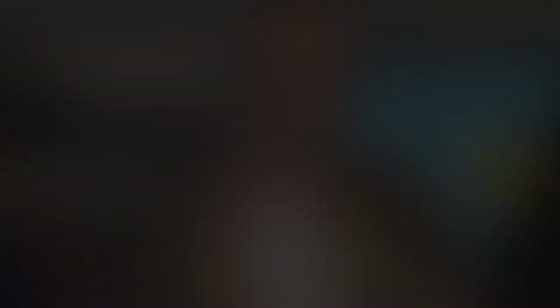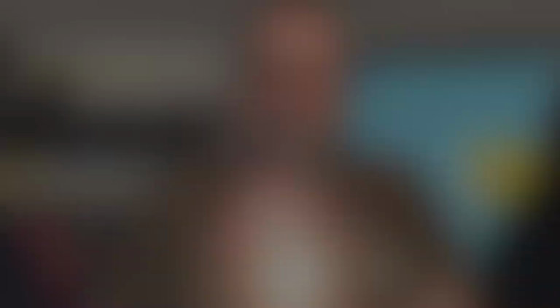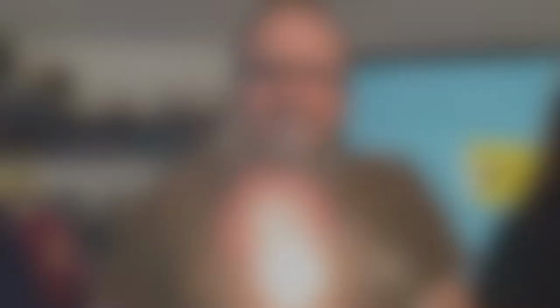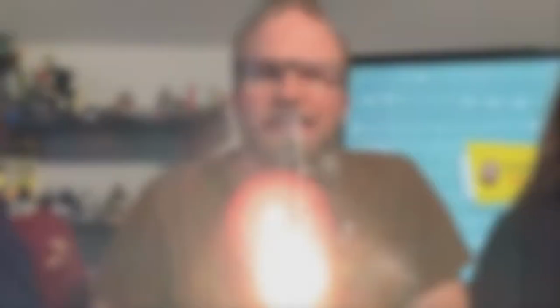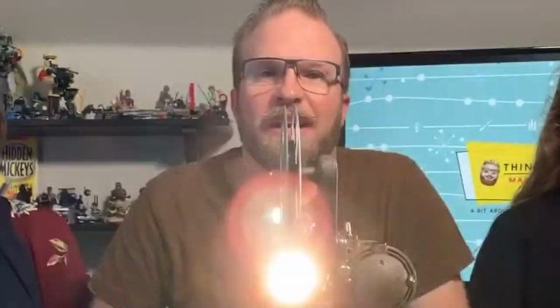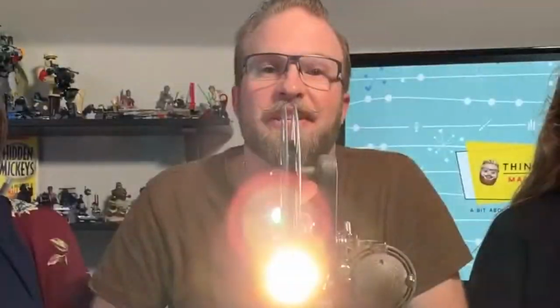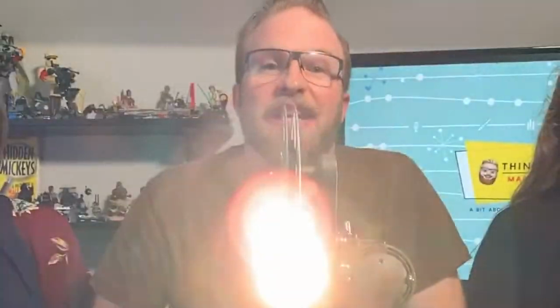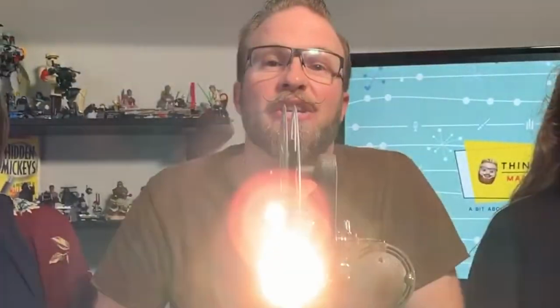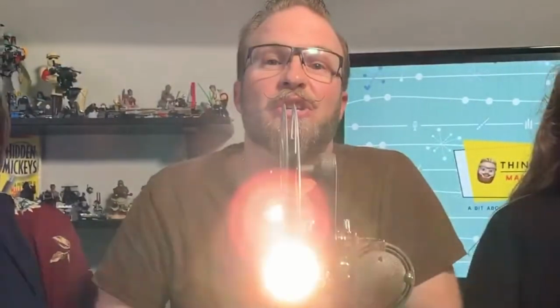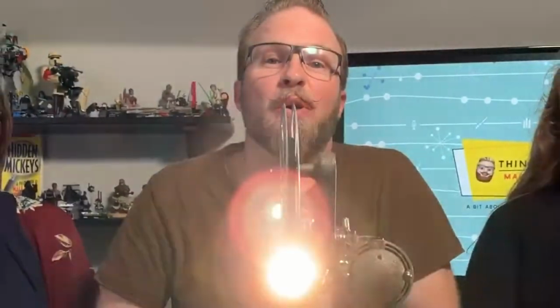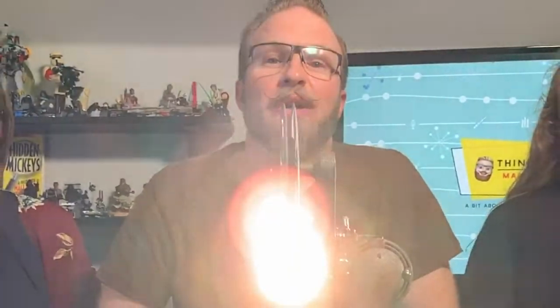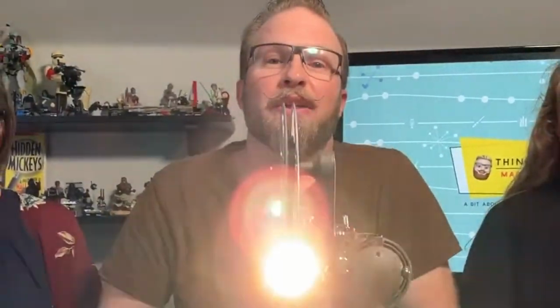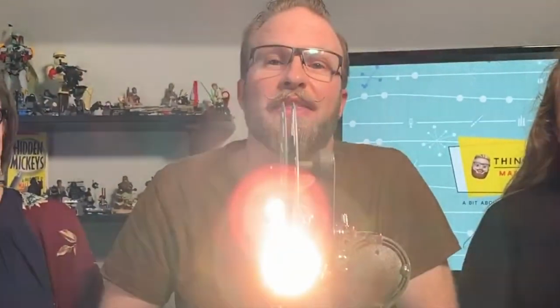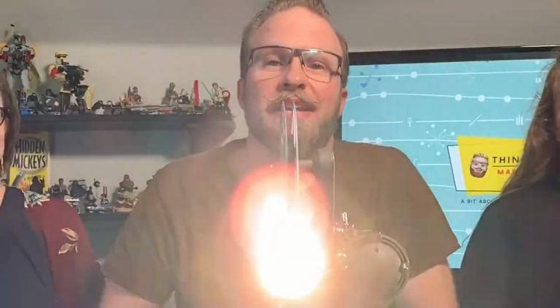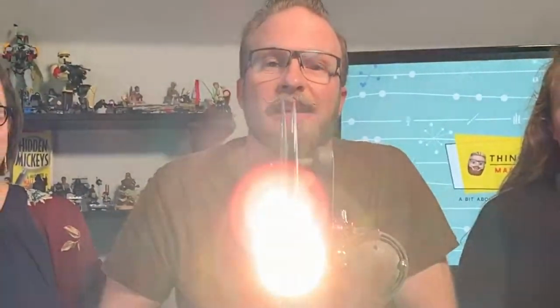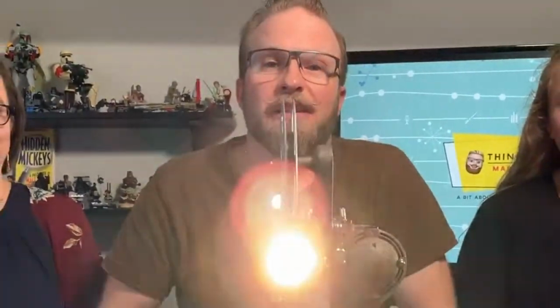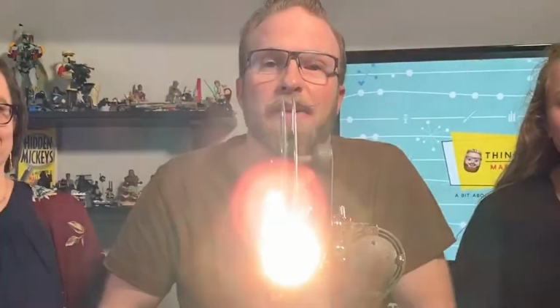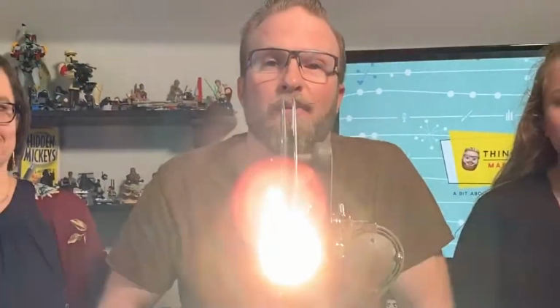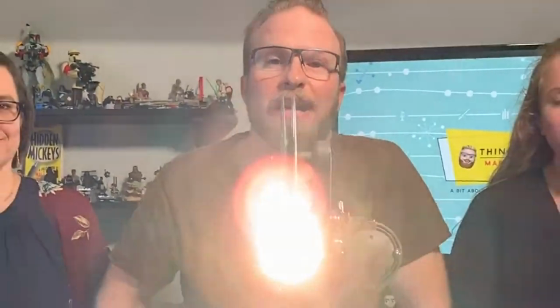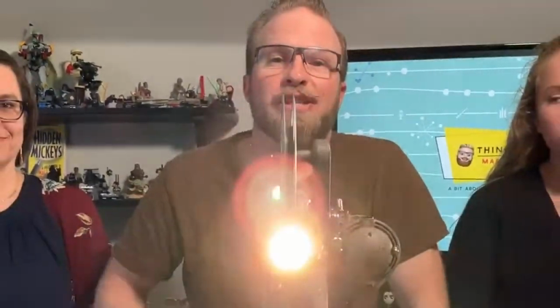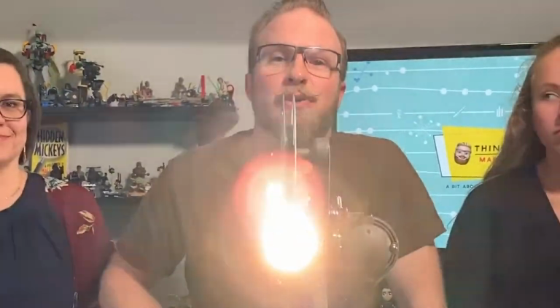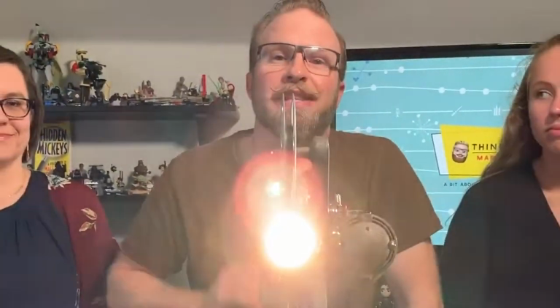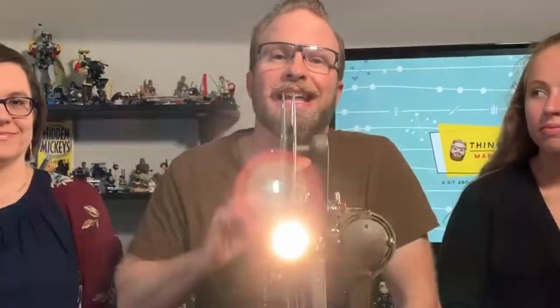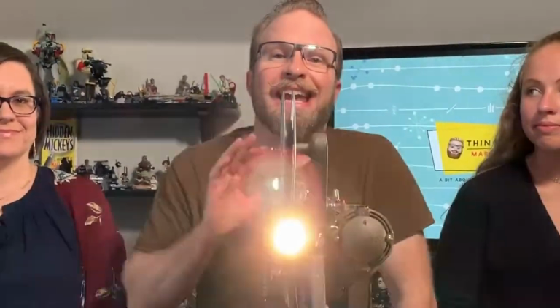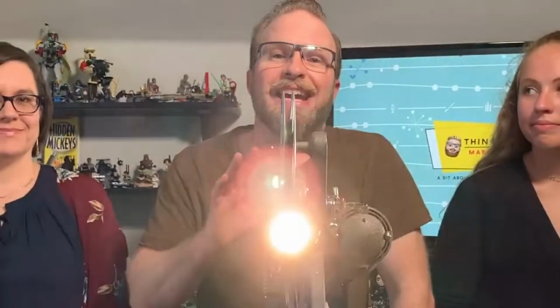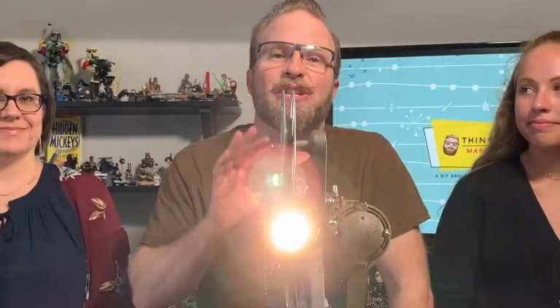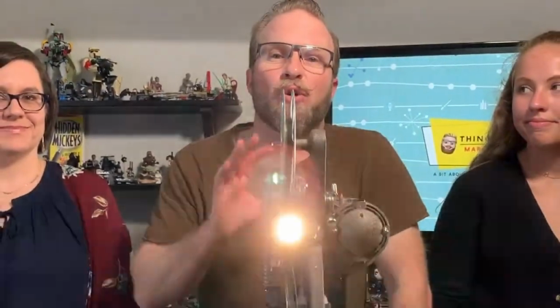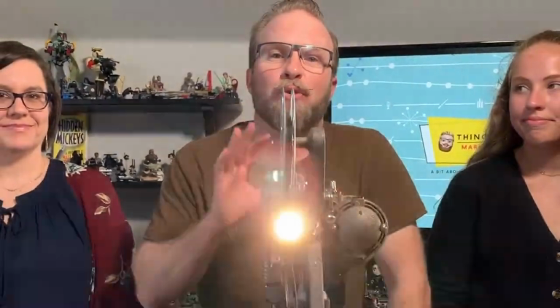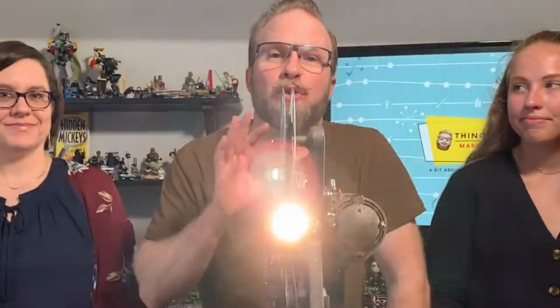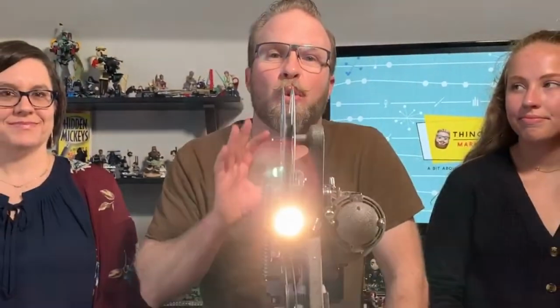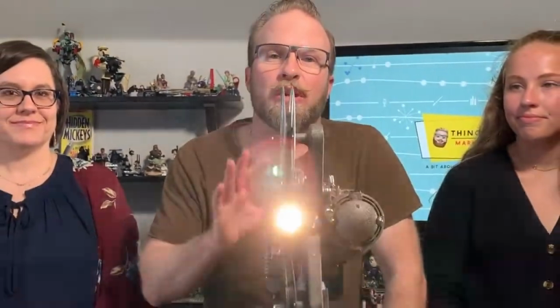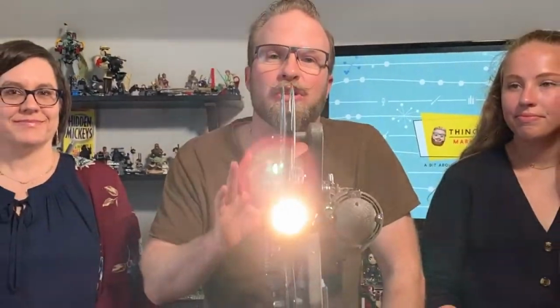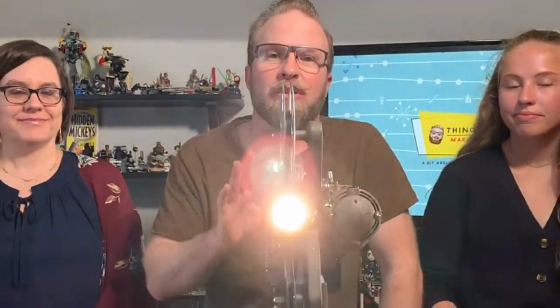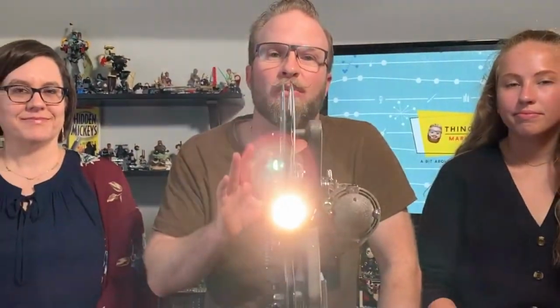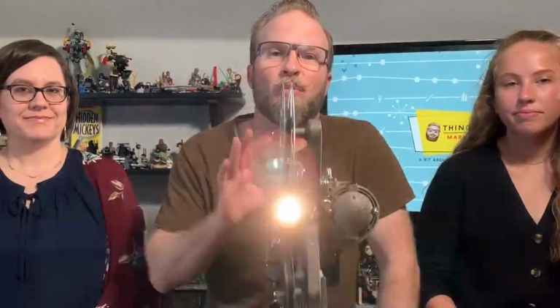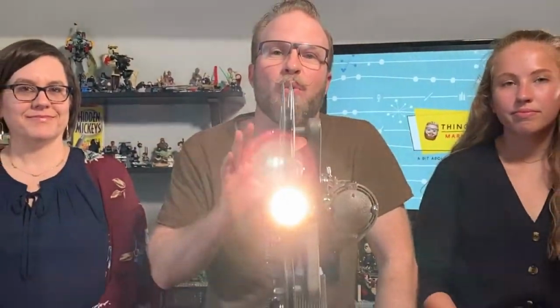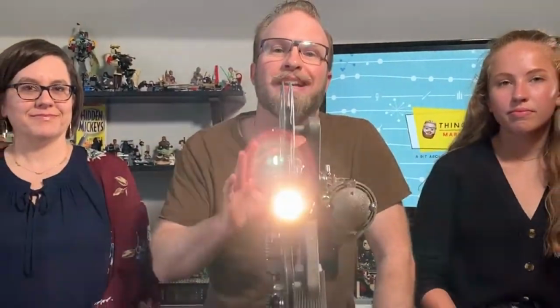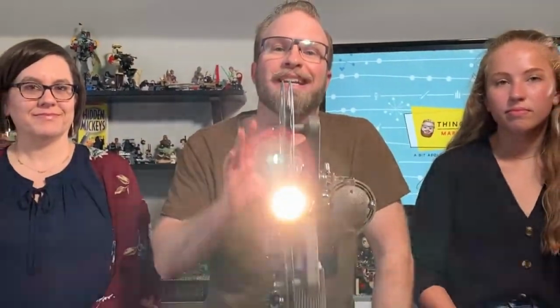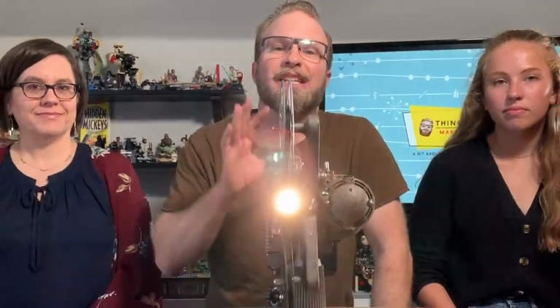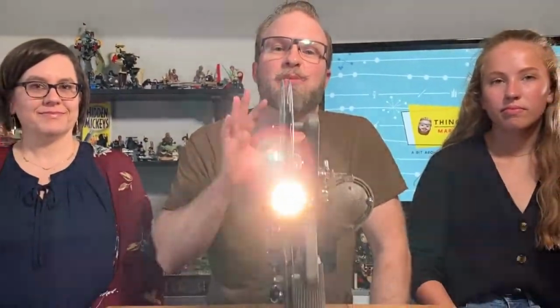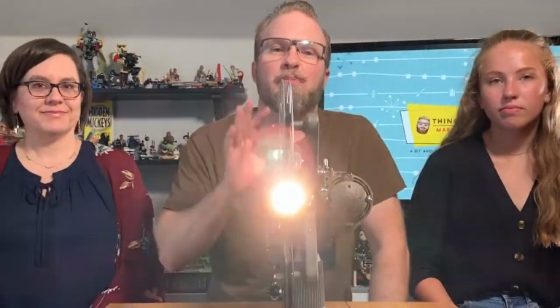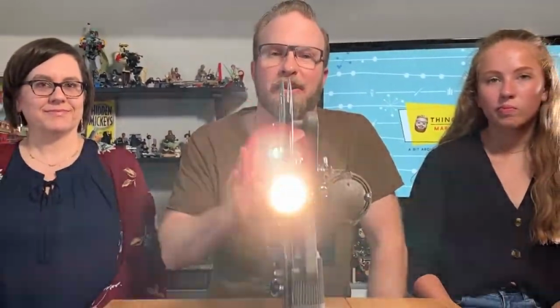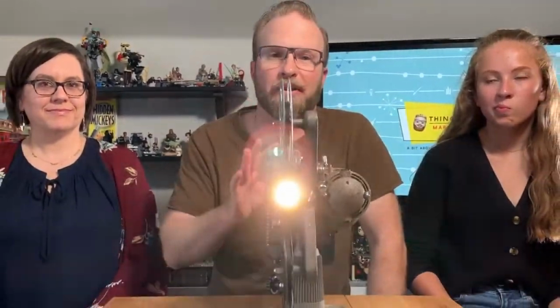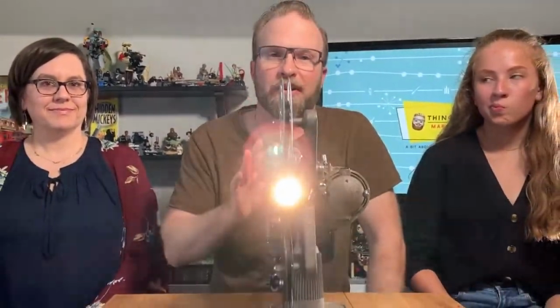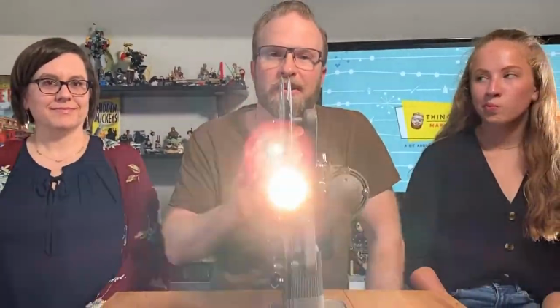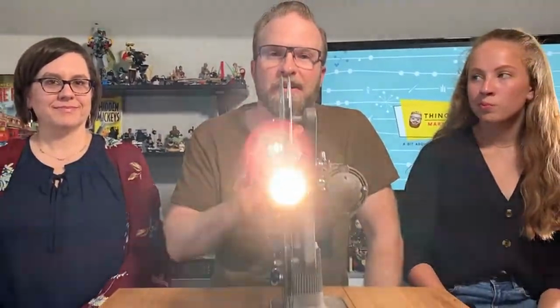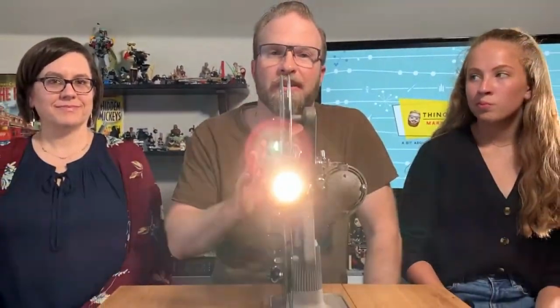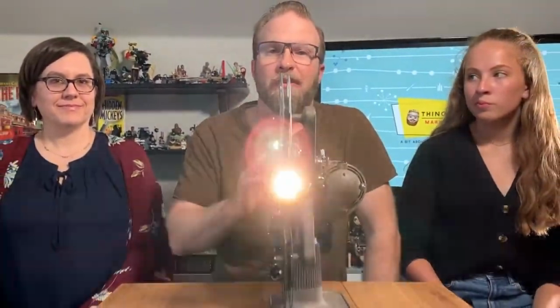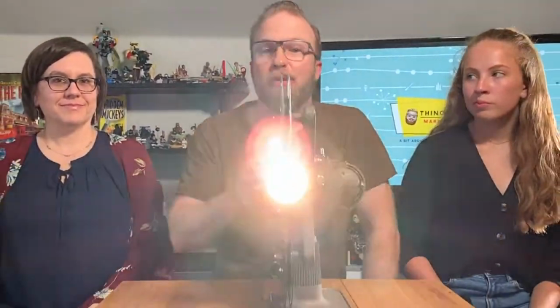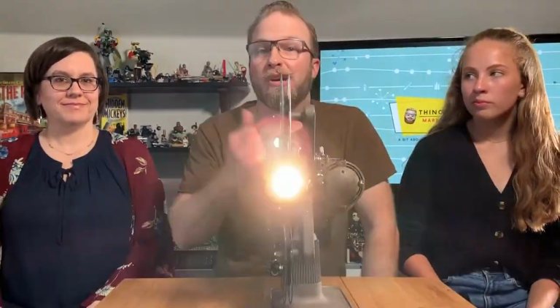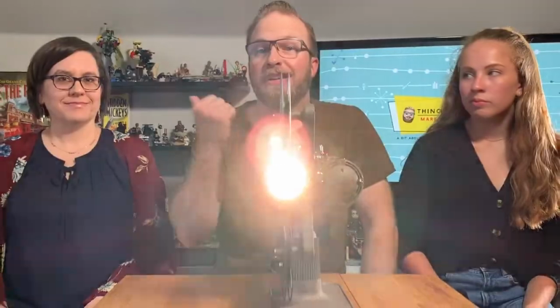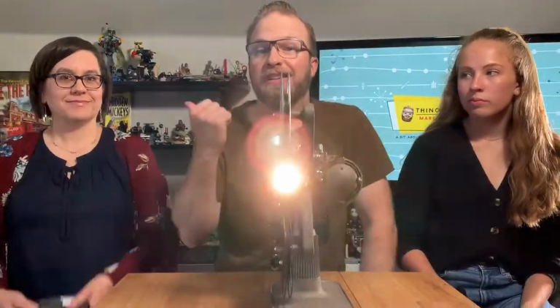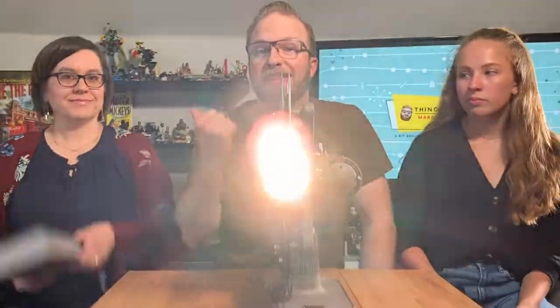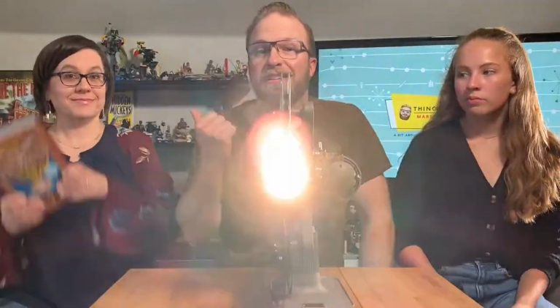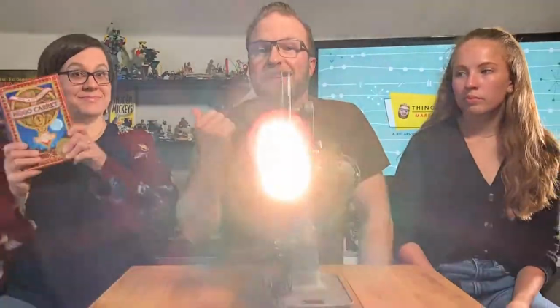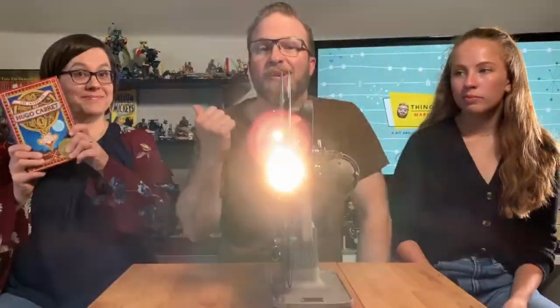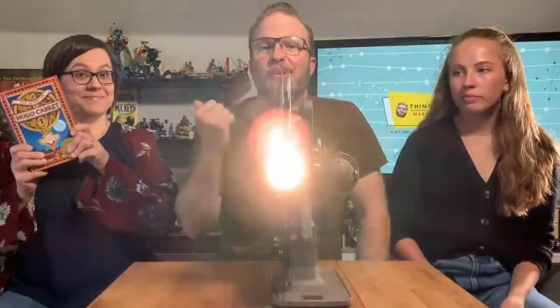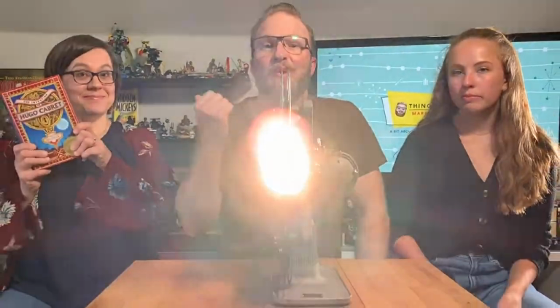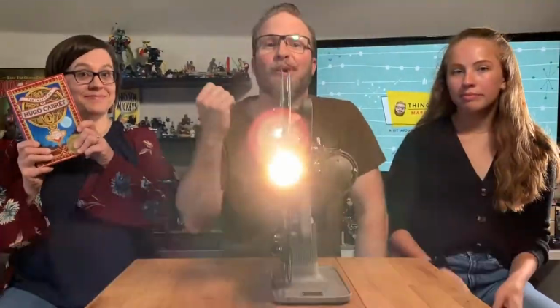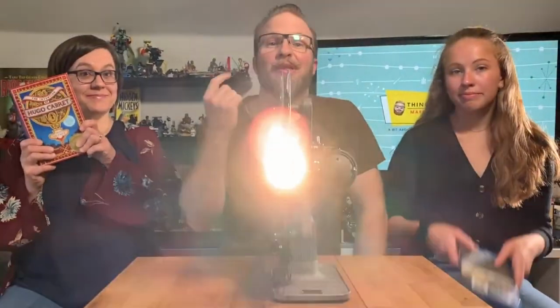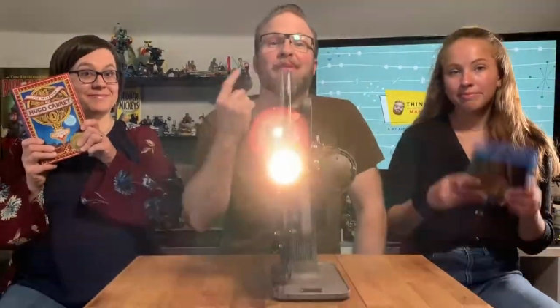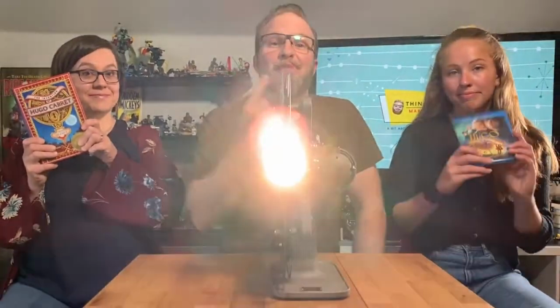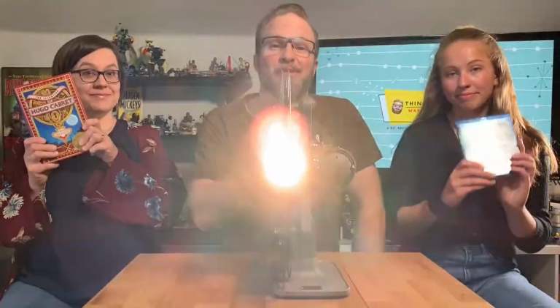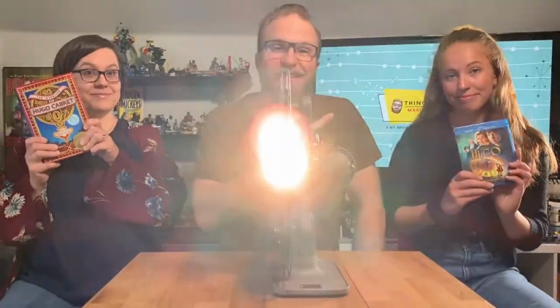On today's show here at Things I Love, we're answering that age-old question: what is better, the book or the movie?